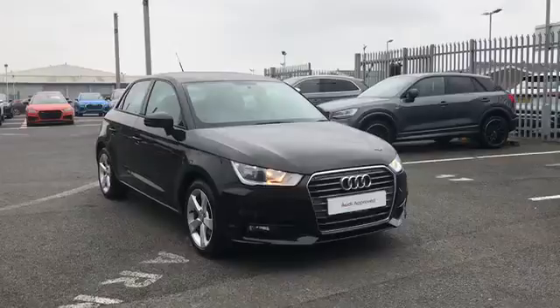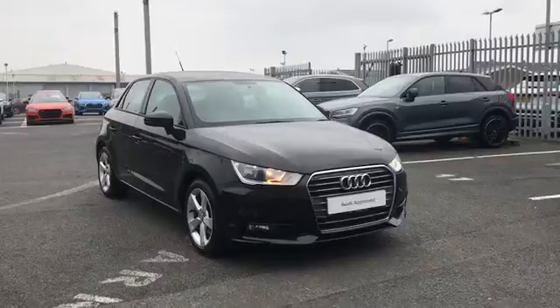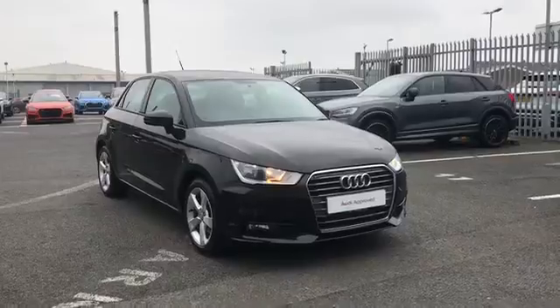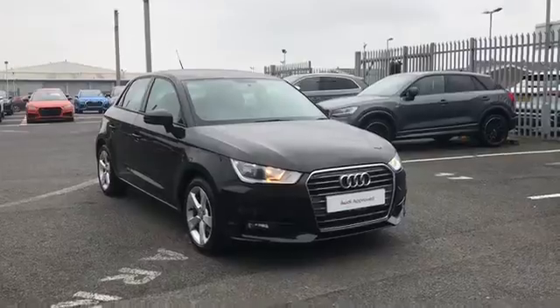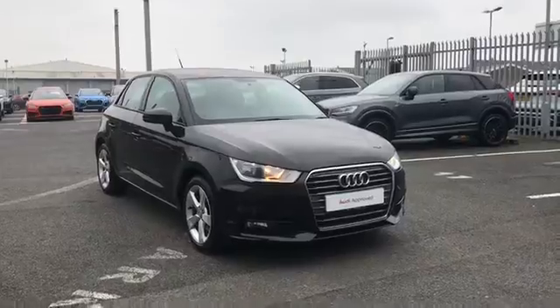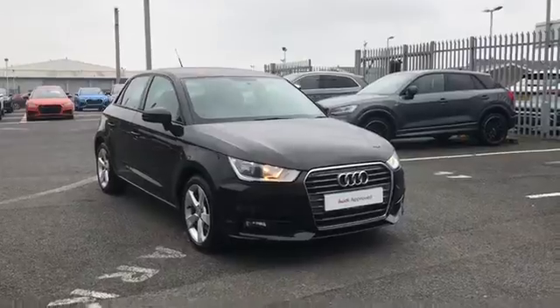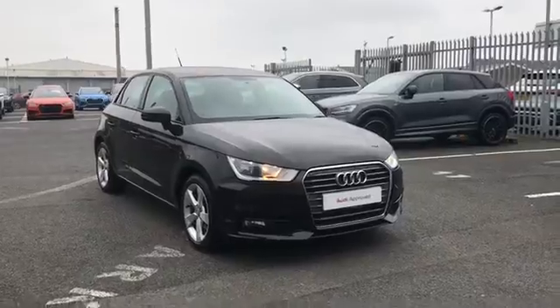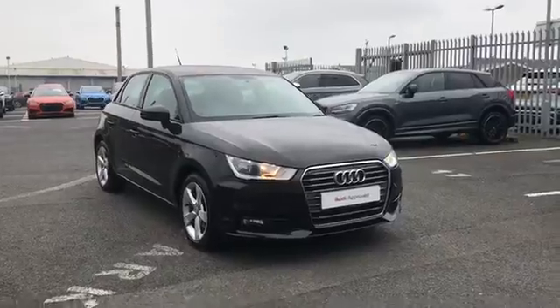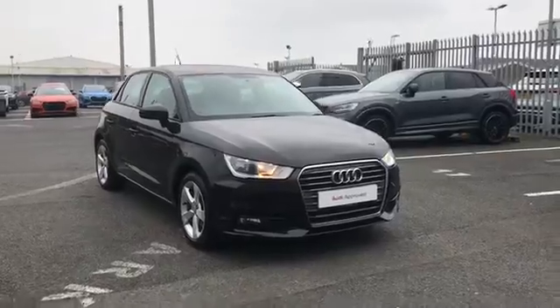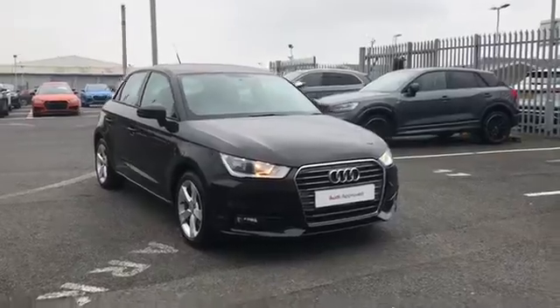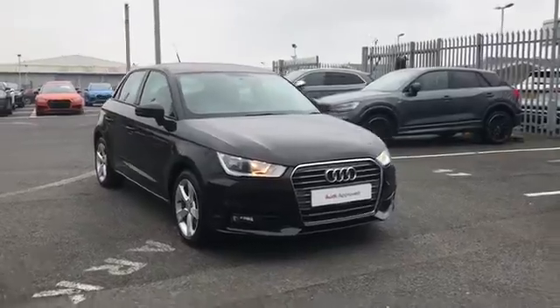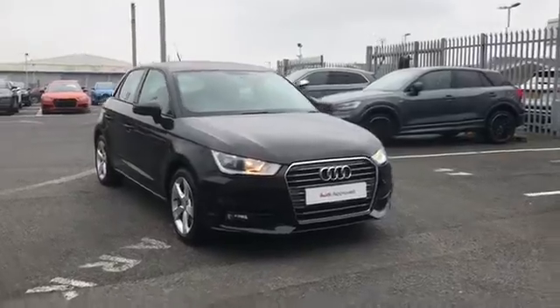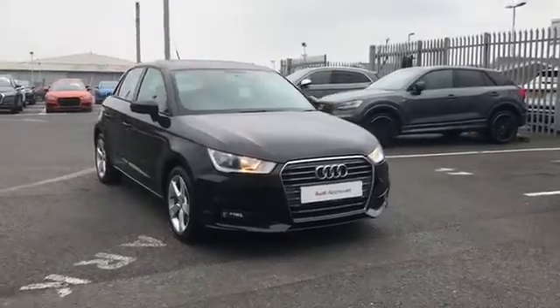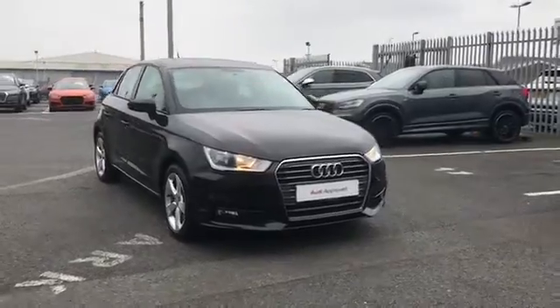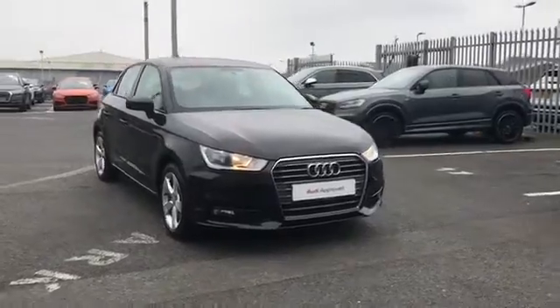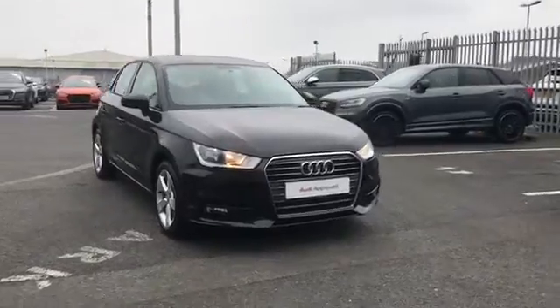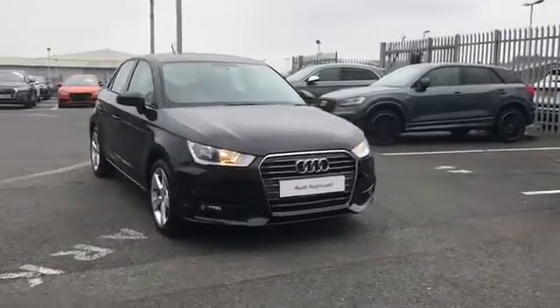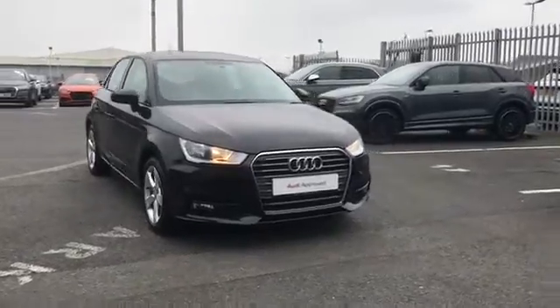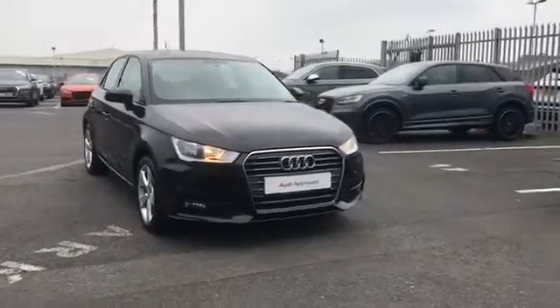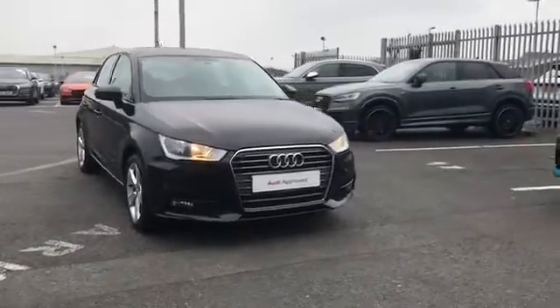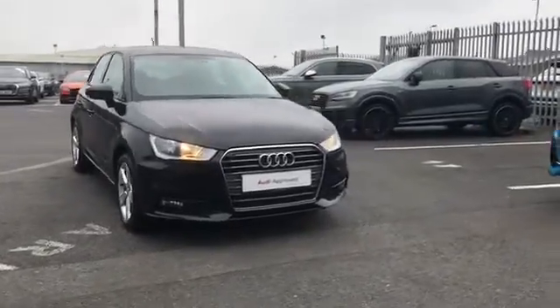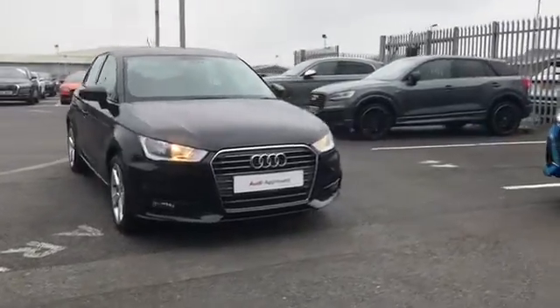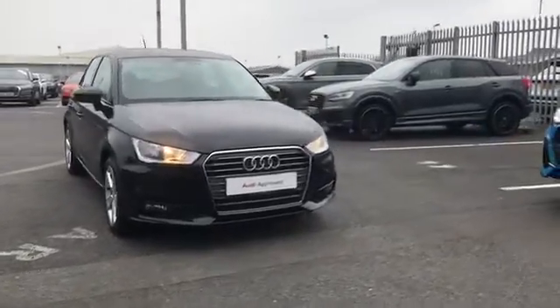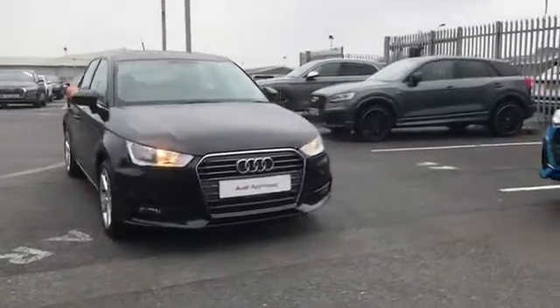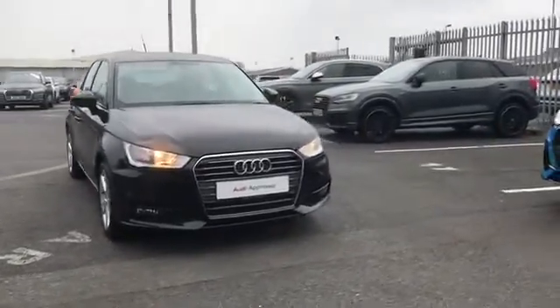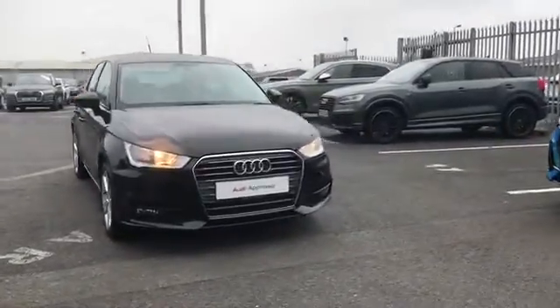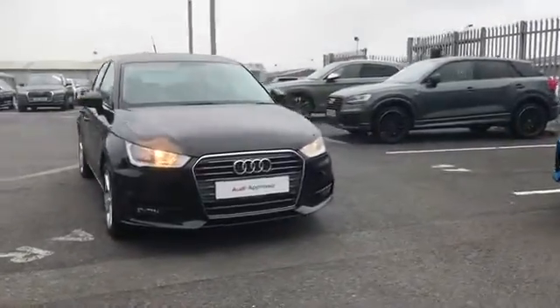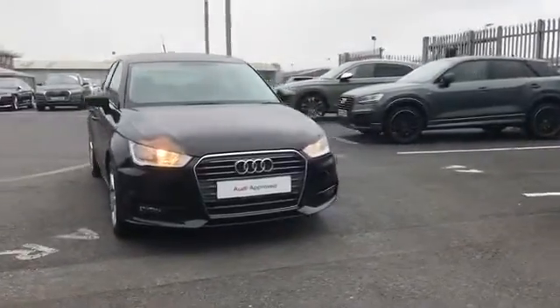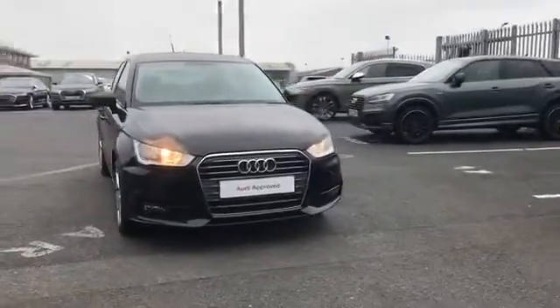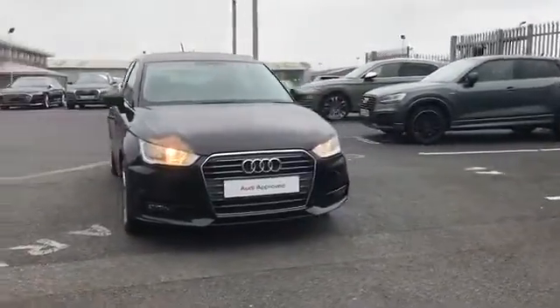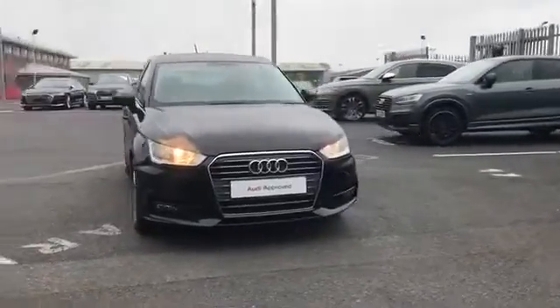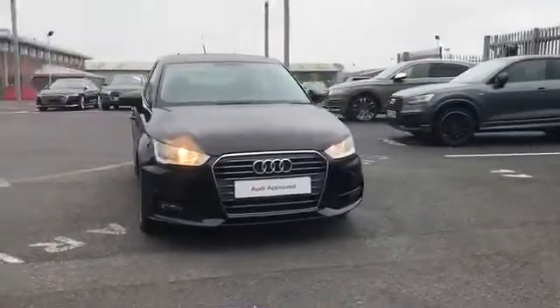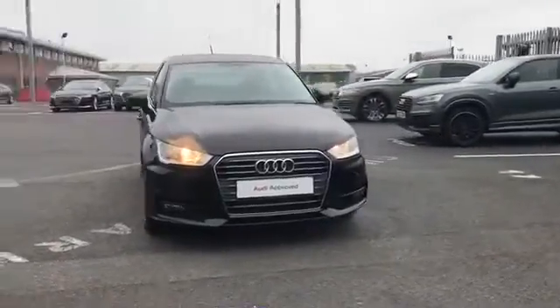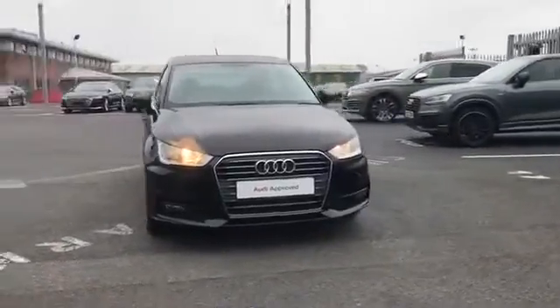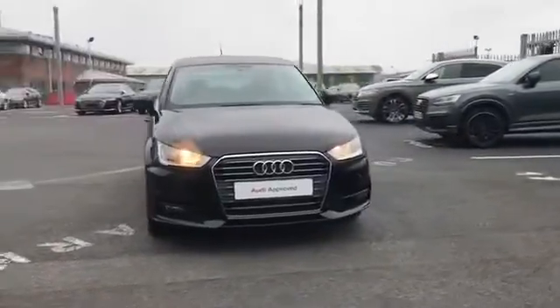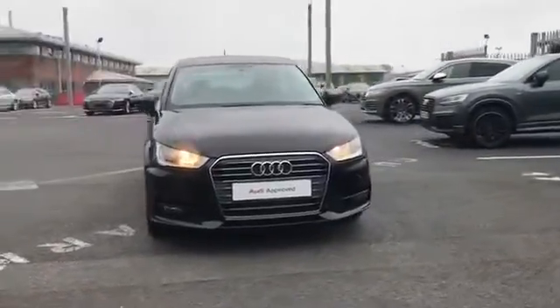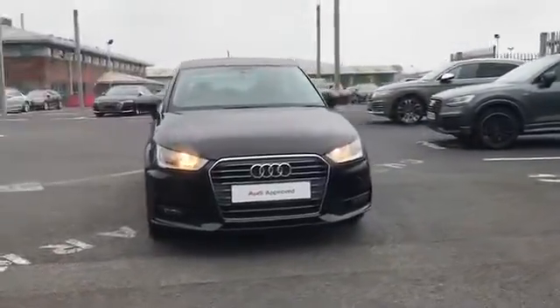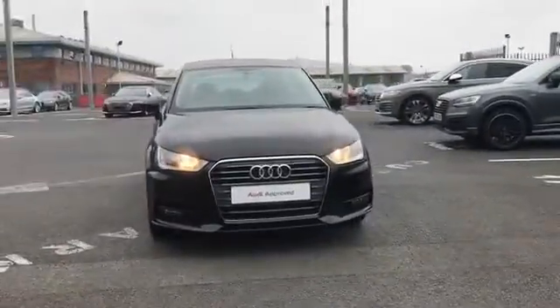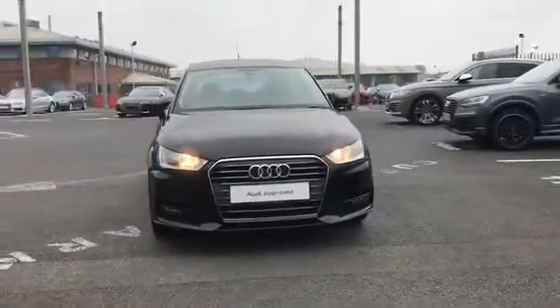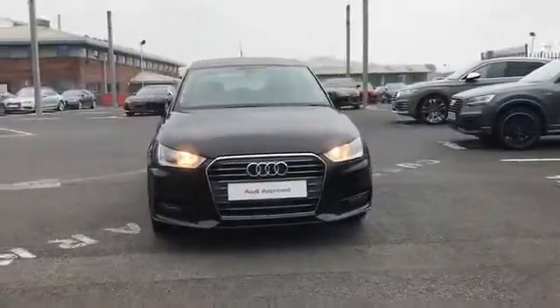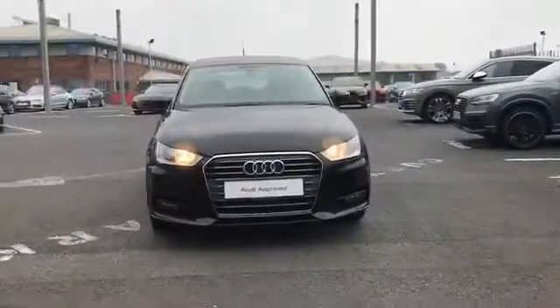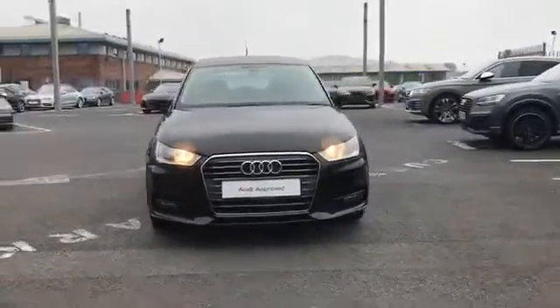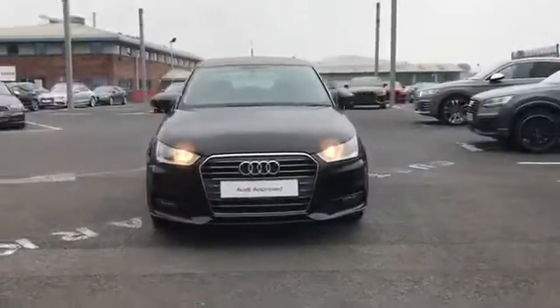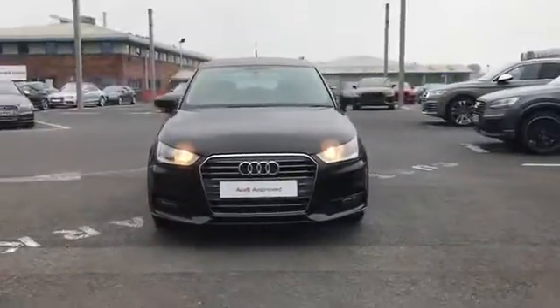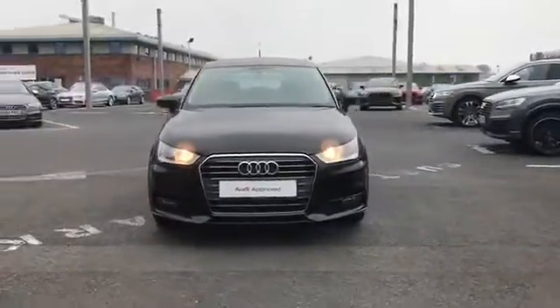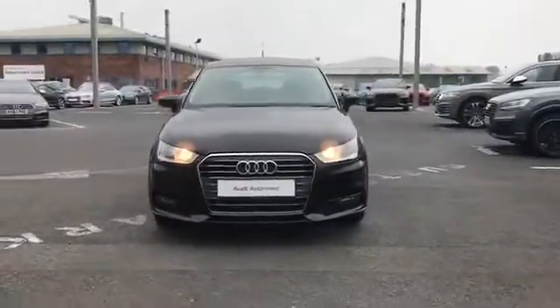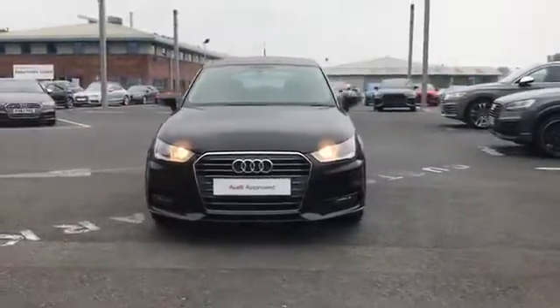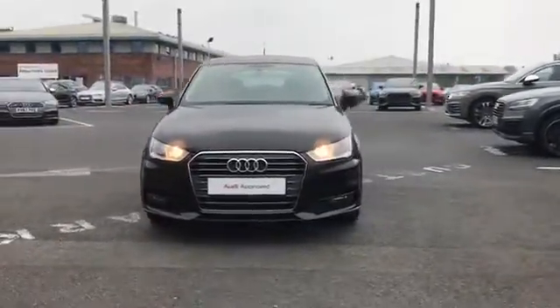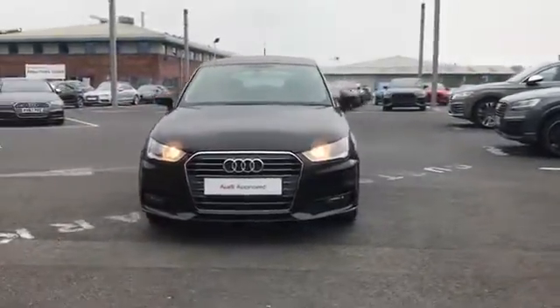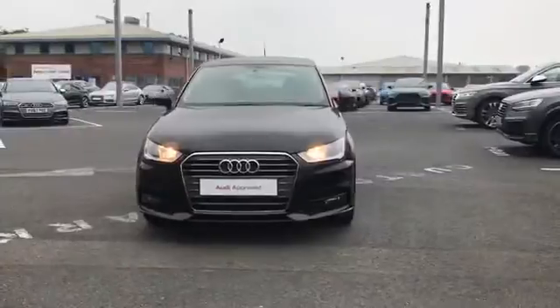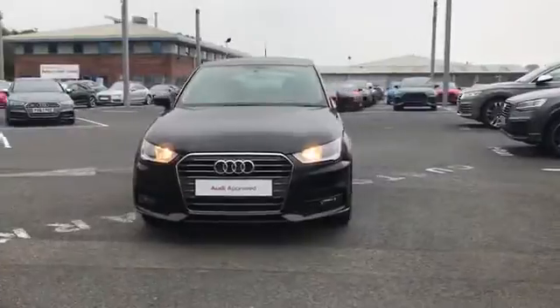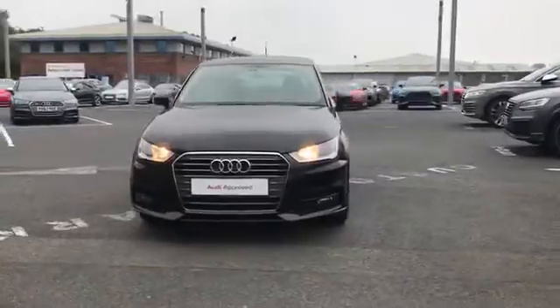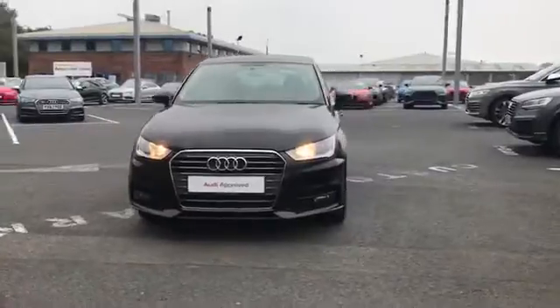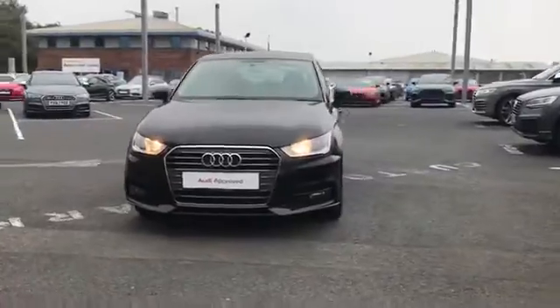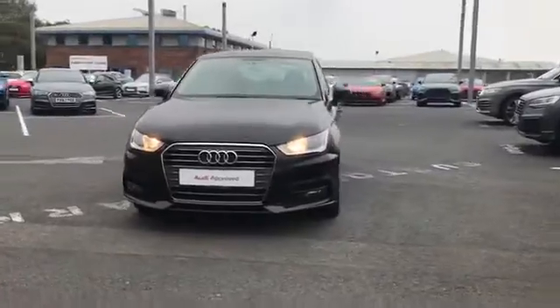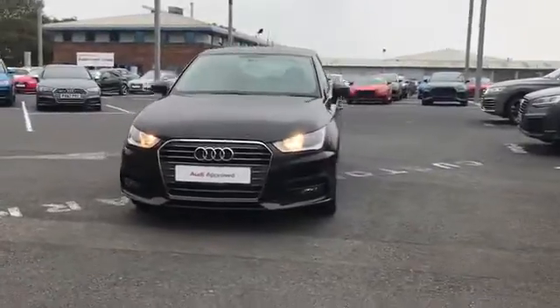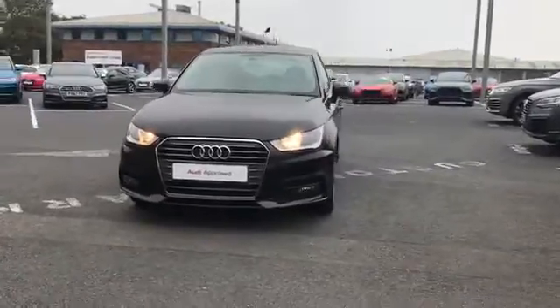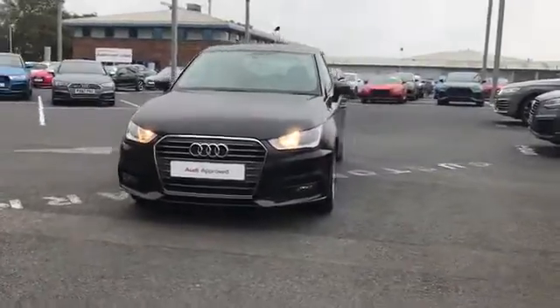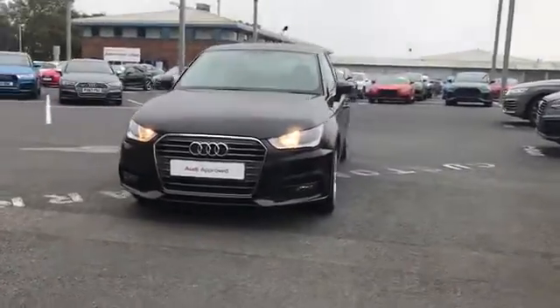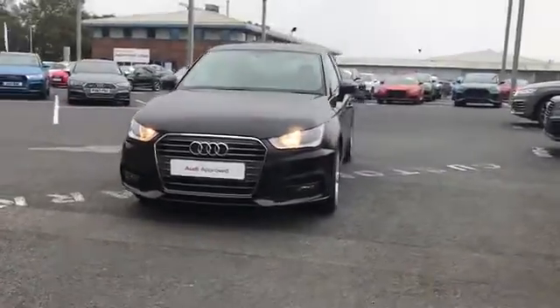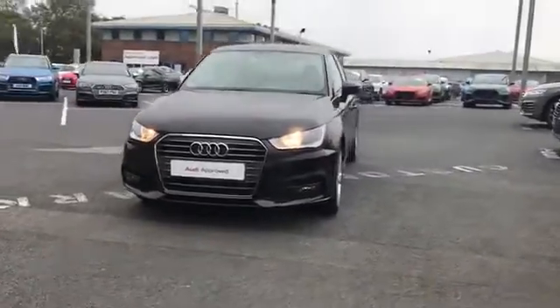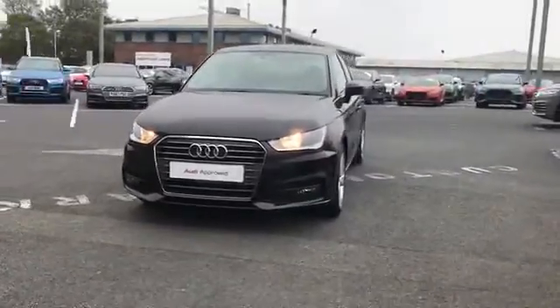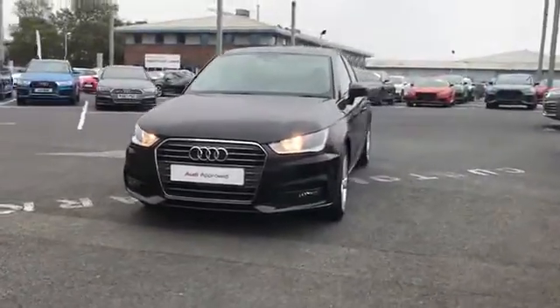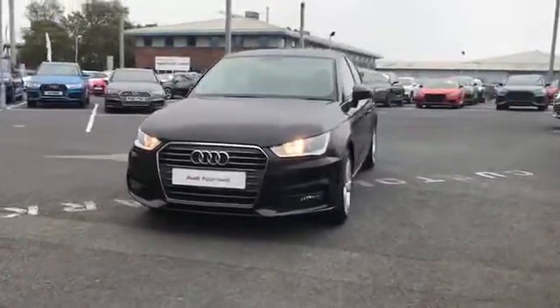Welcome to Carlyle Audi. Today I'm going to be giving you a quick tour of this Audi approved A1 Sportback Sport.